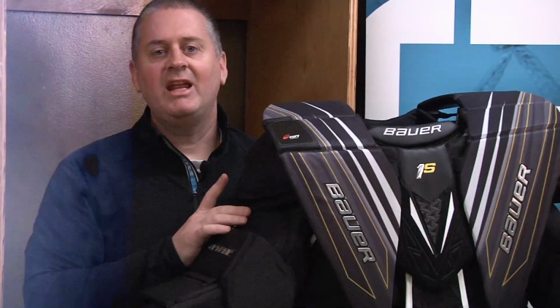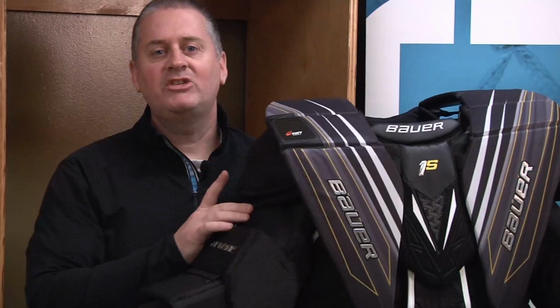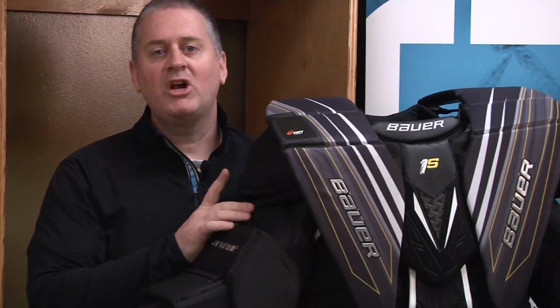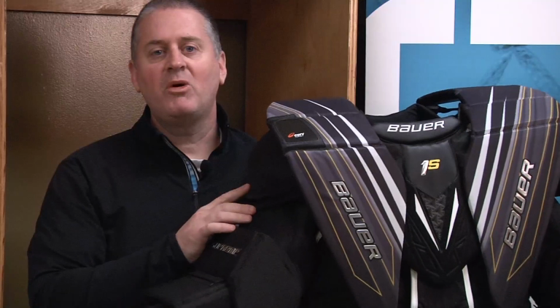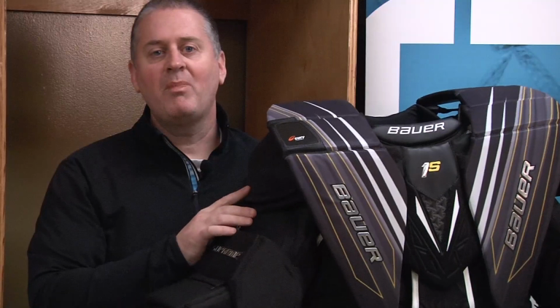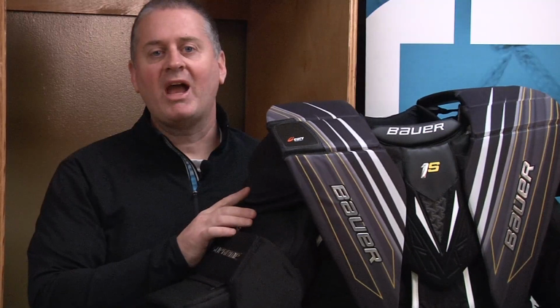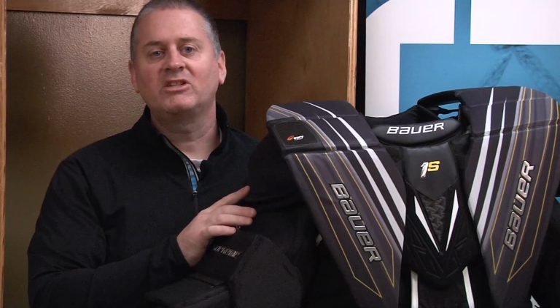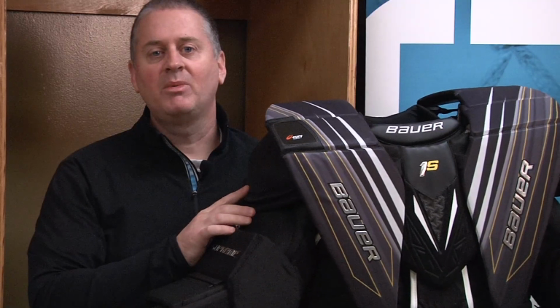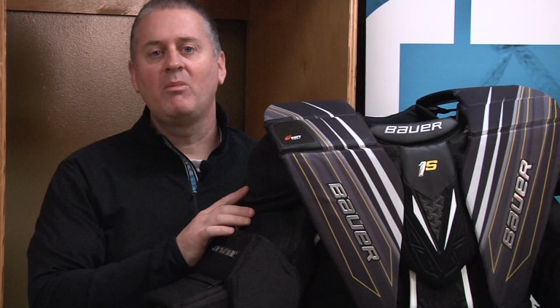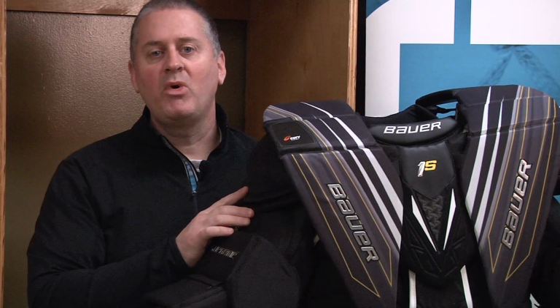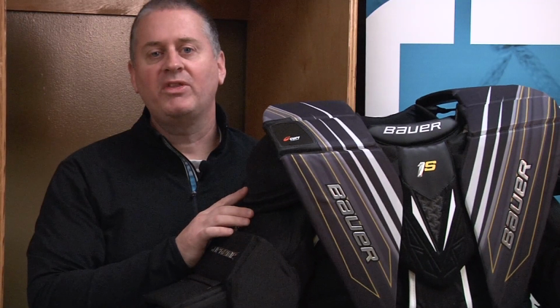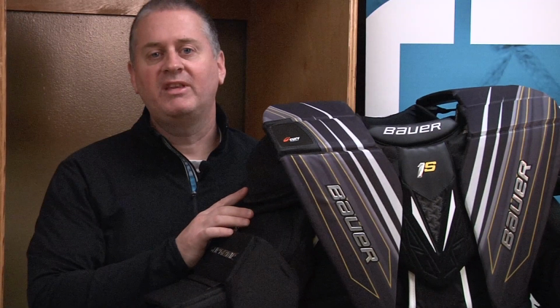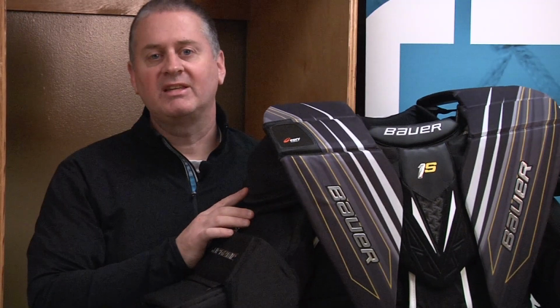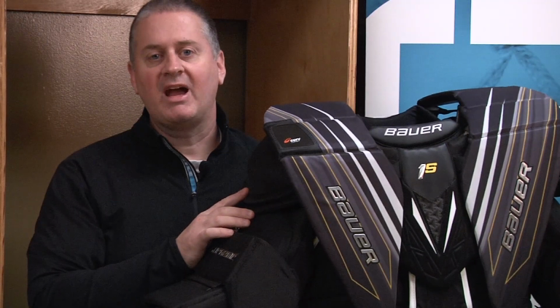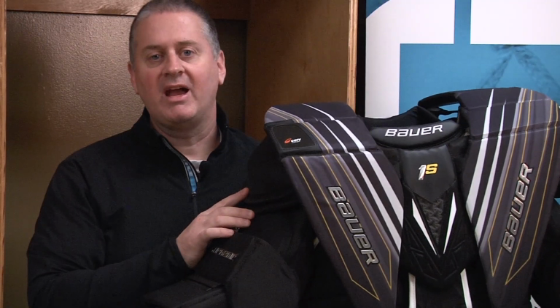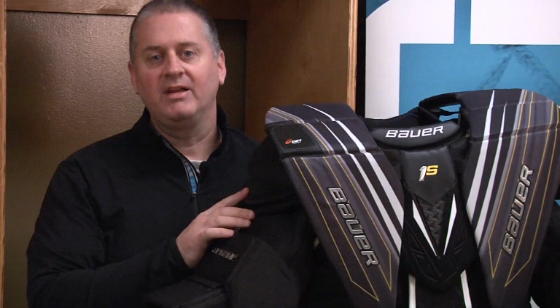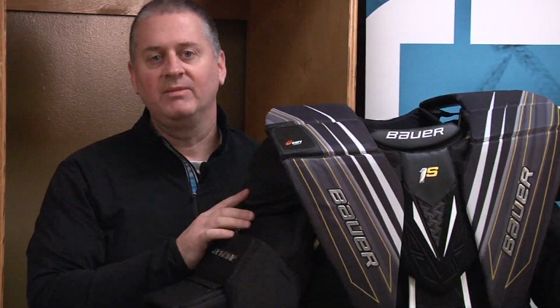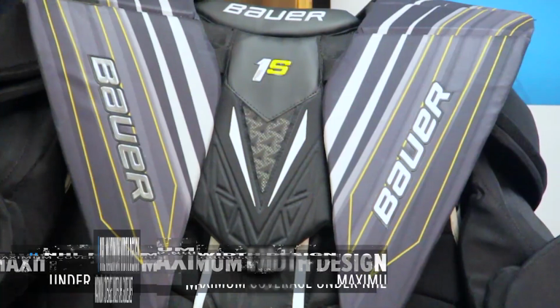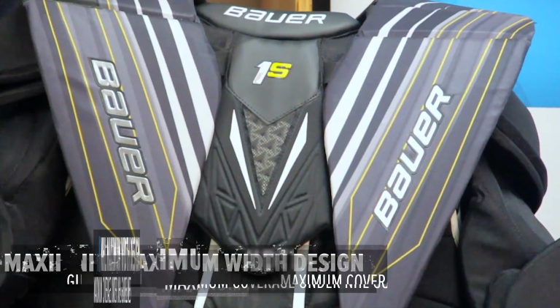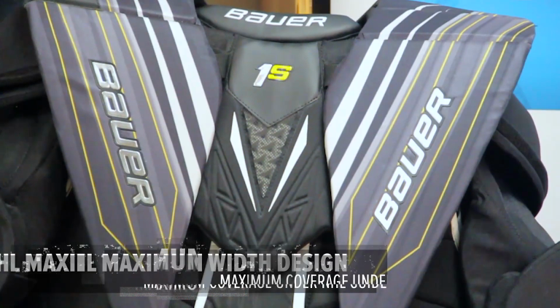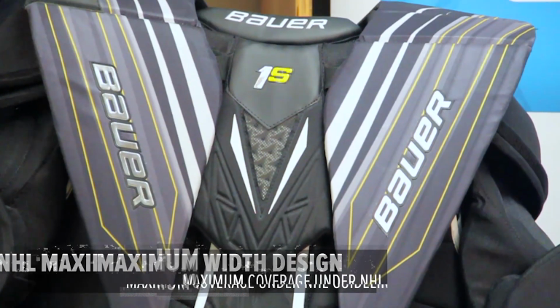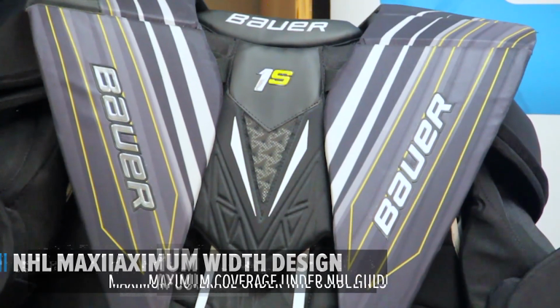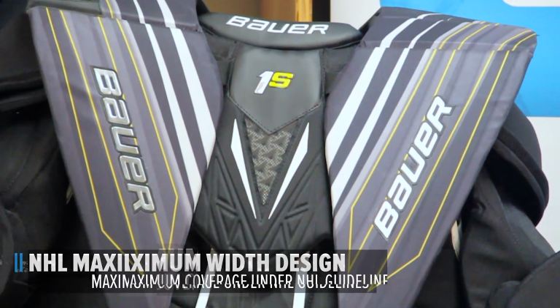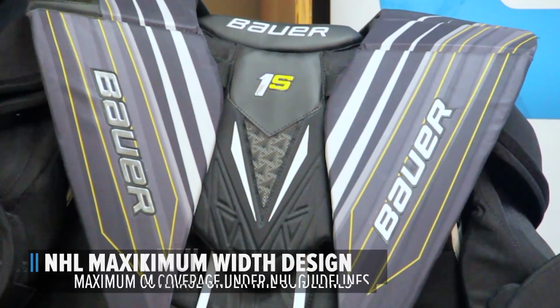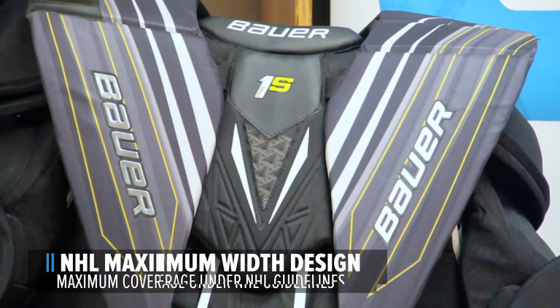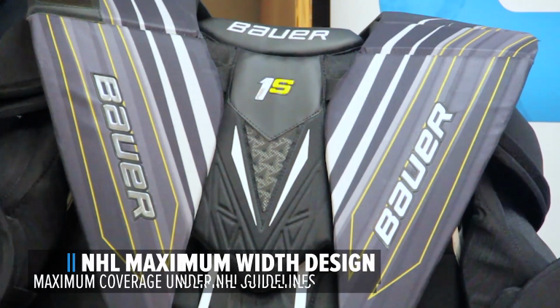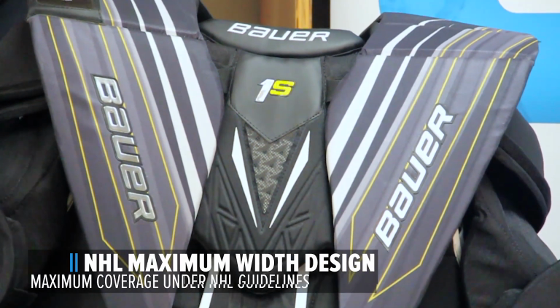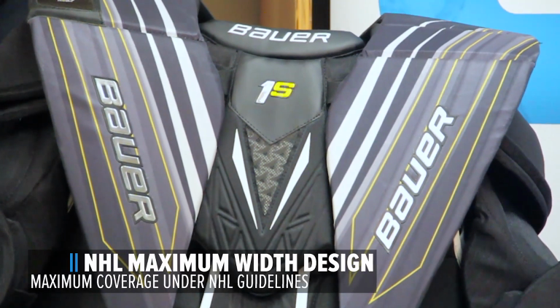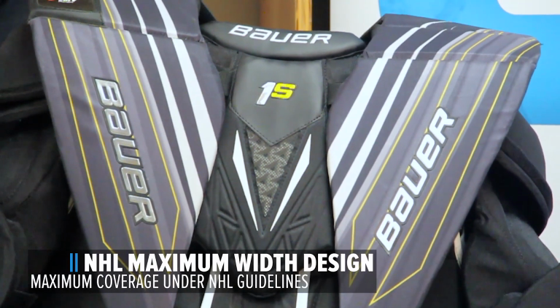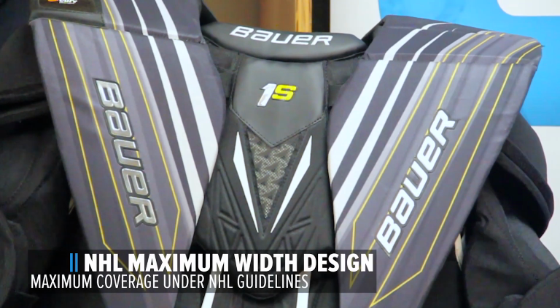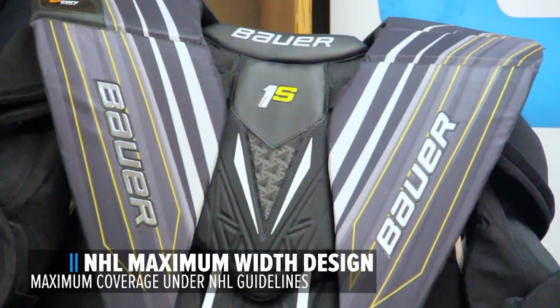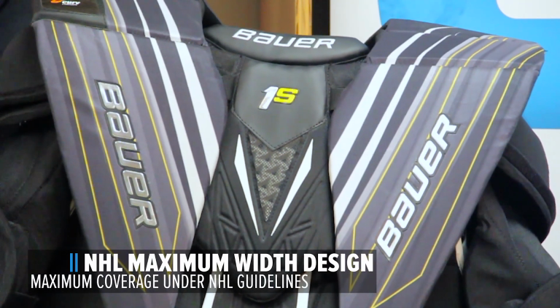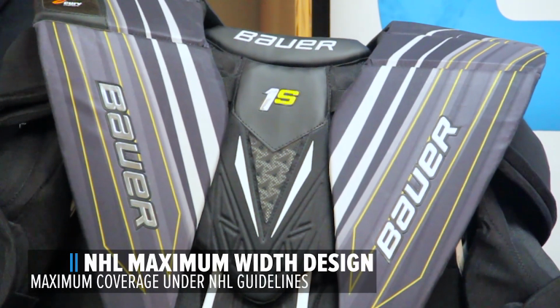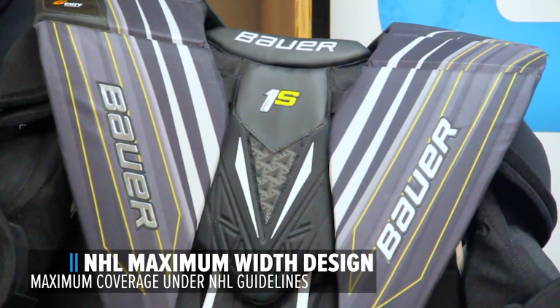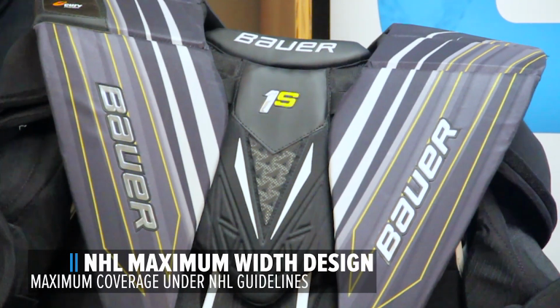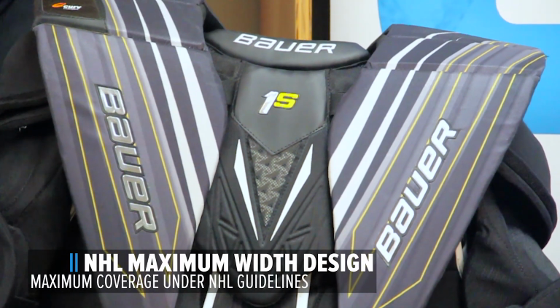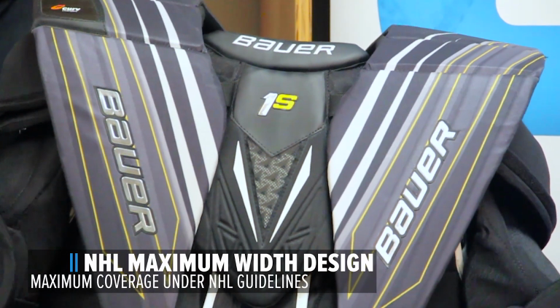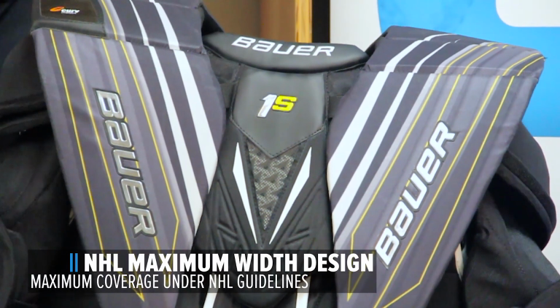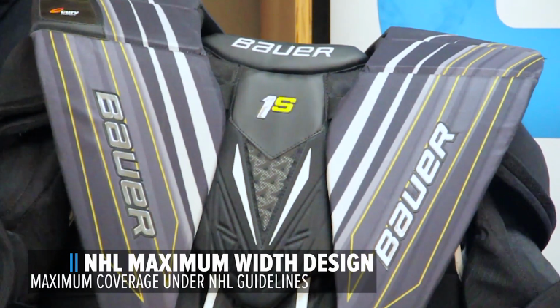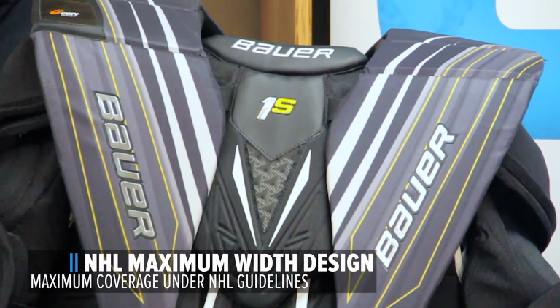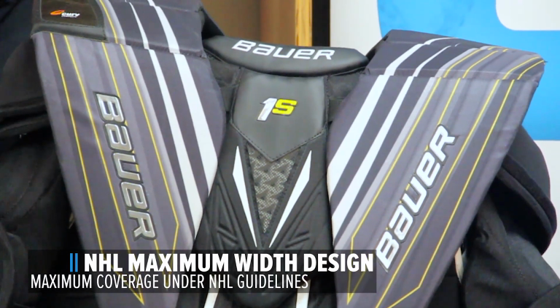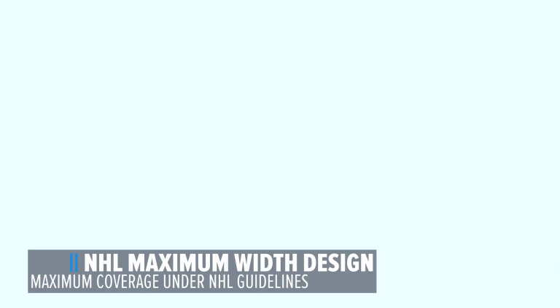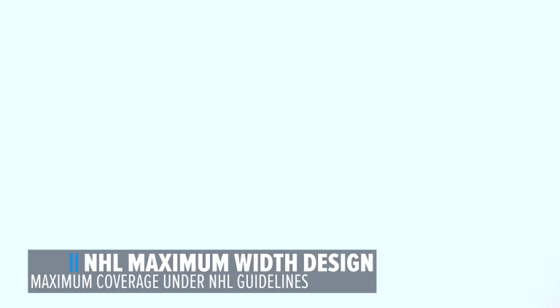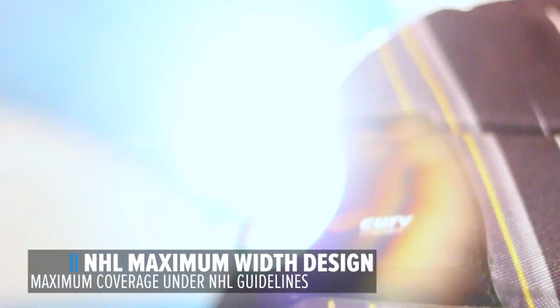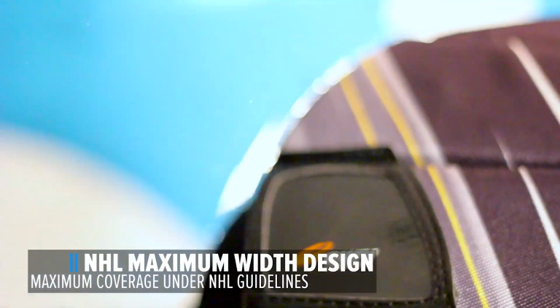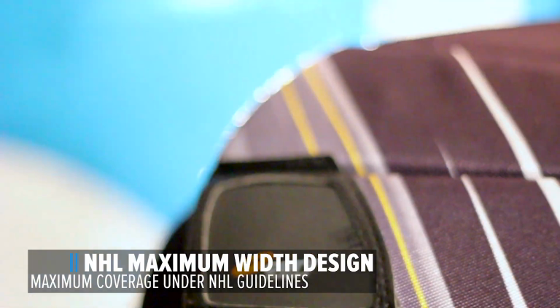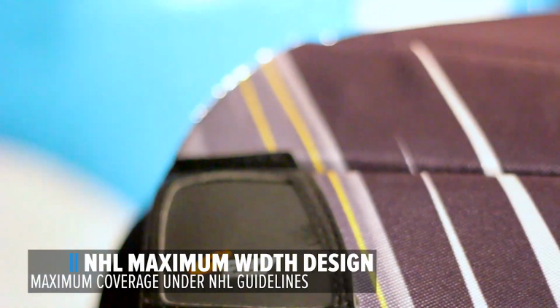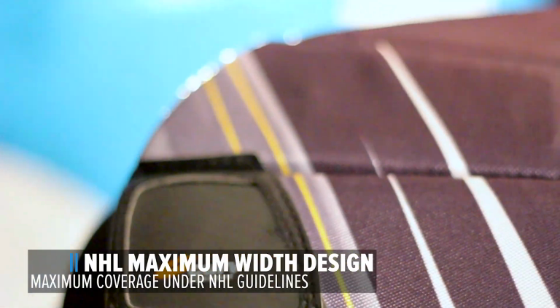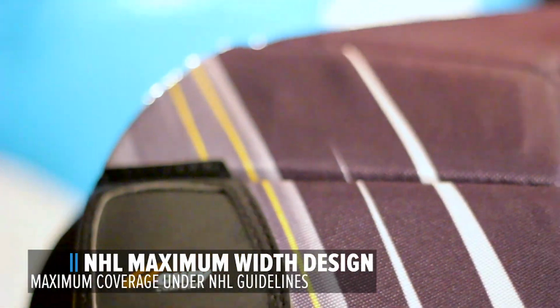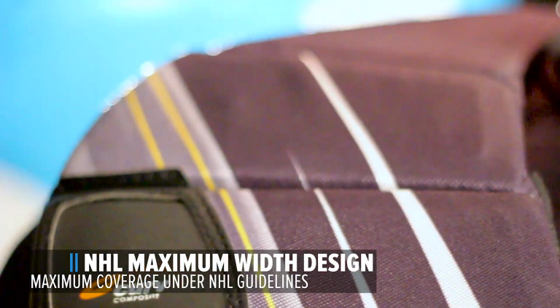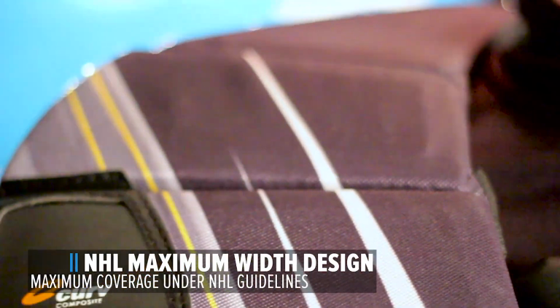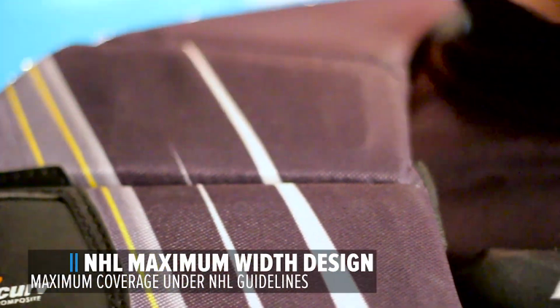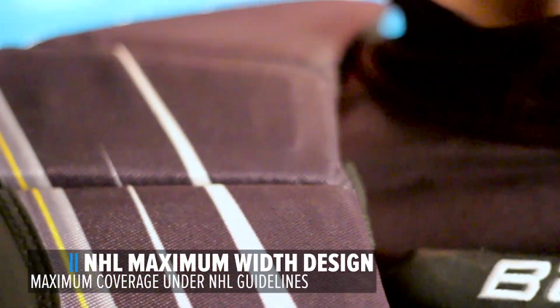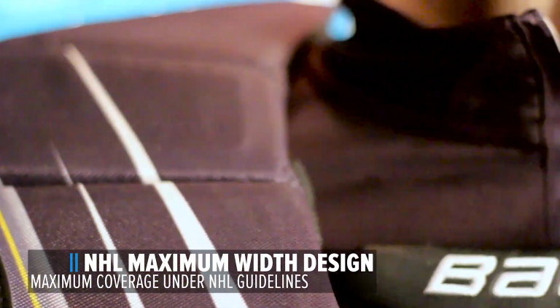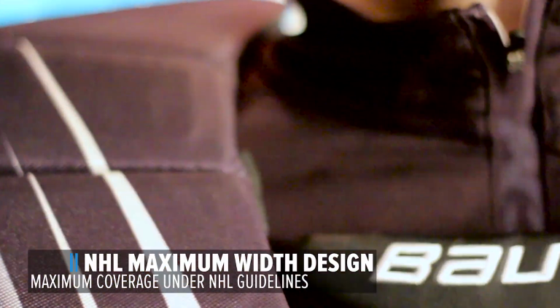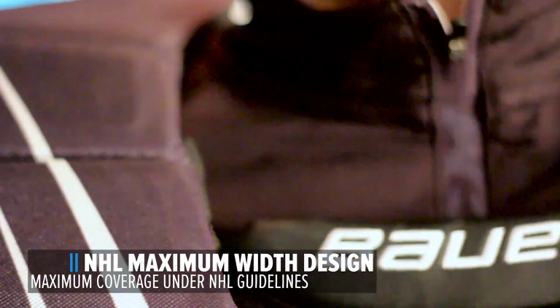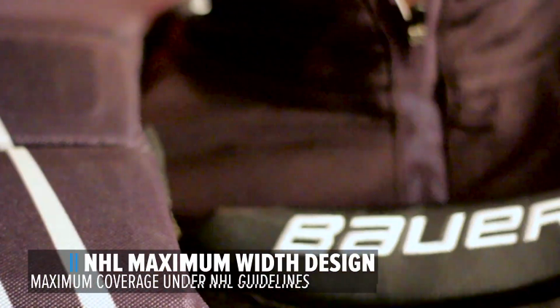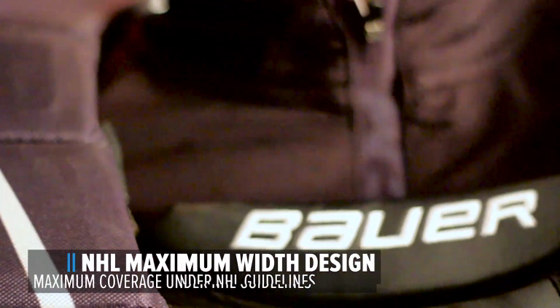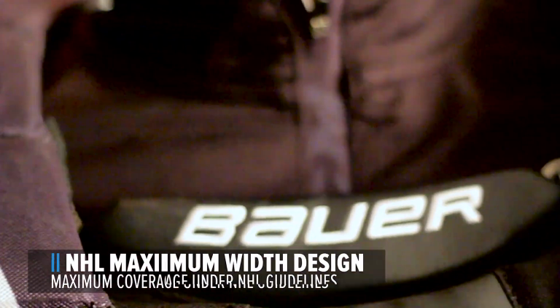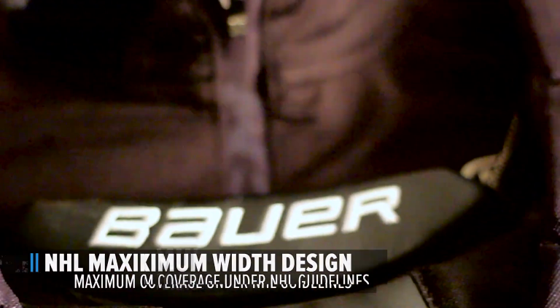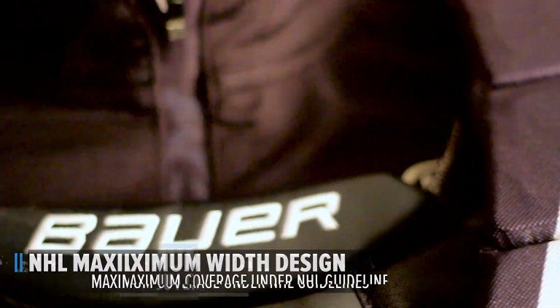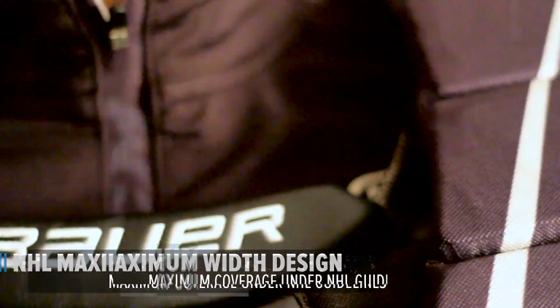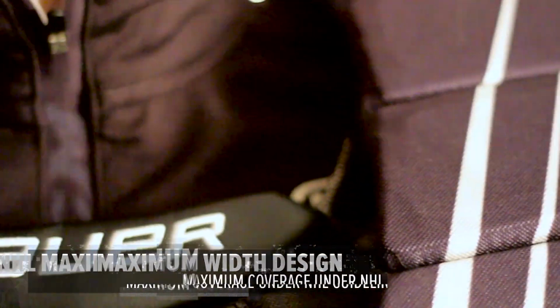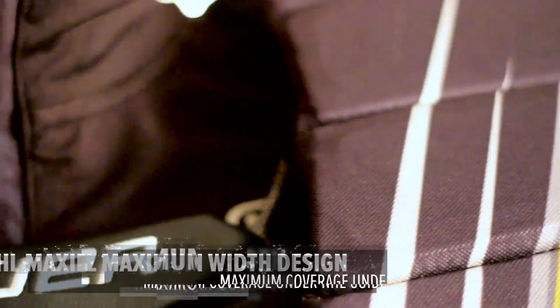NHL Maximum Width Design. This gives you the absolute maximum coverage under NHL guidelines, making you look big in the net.